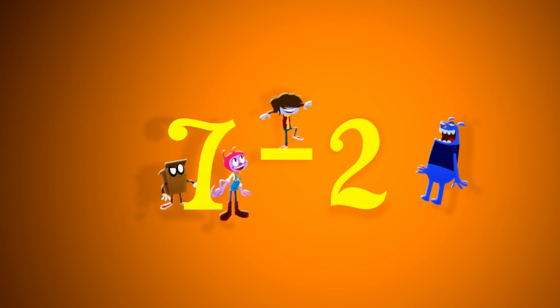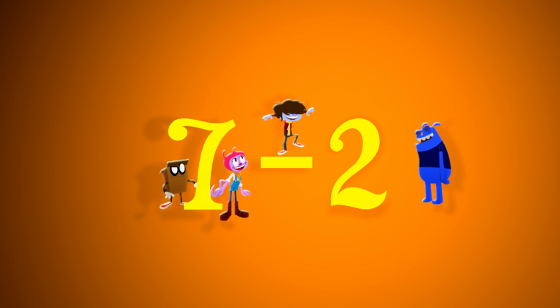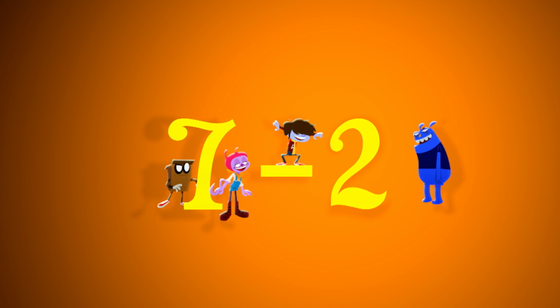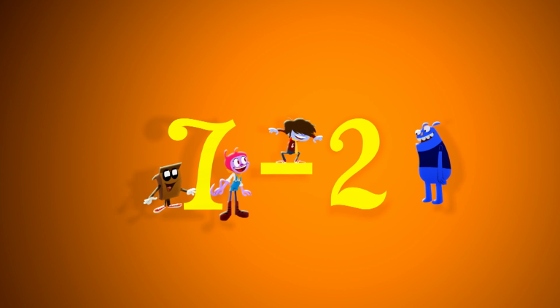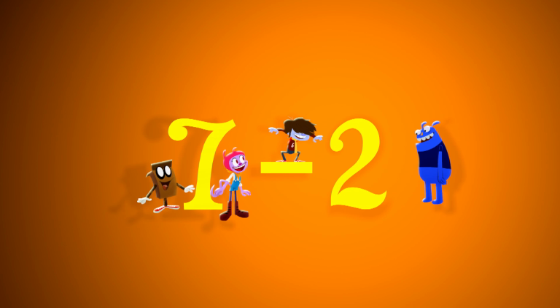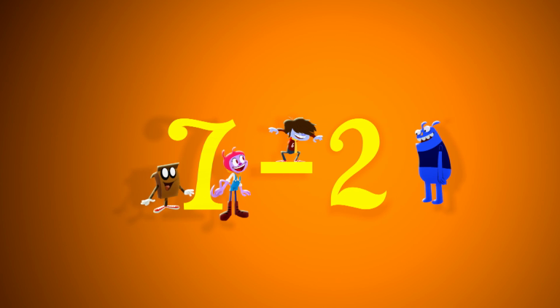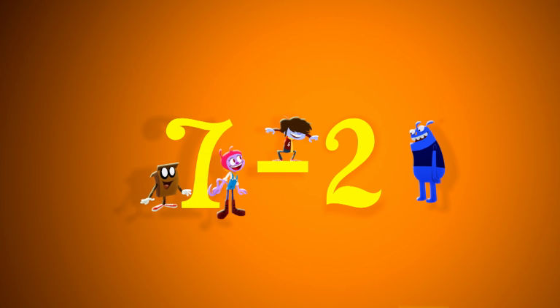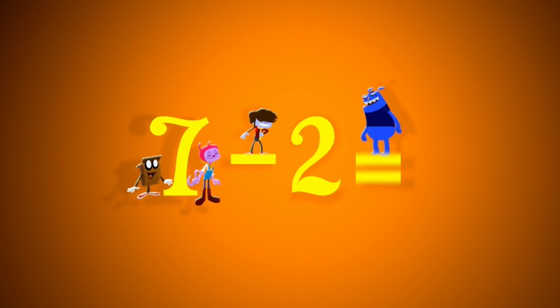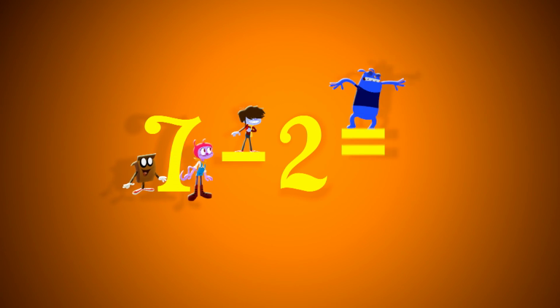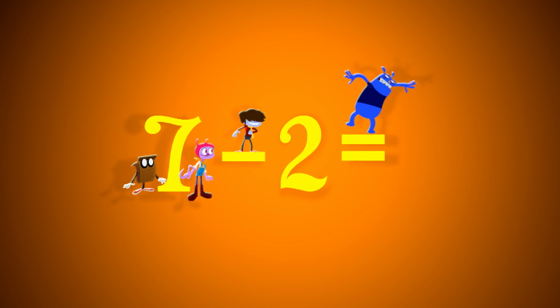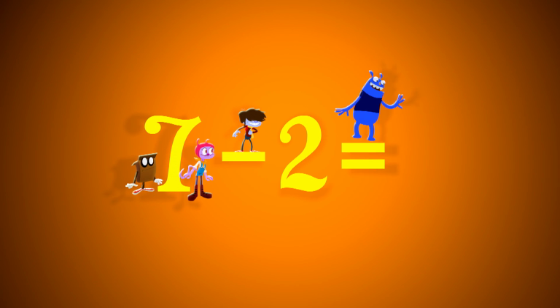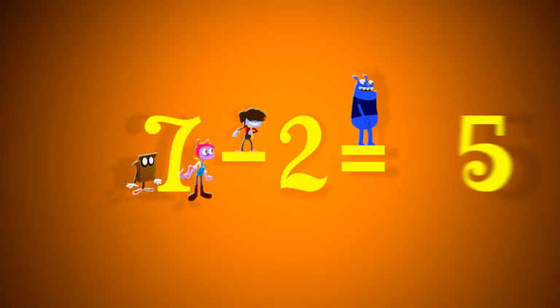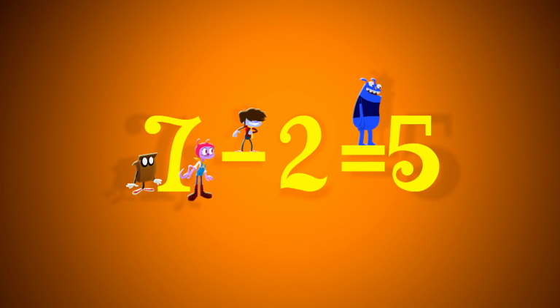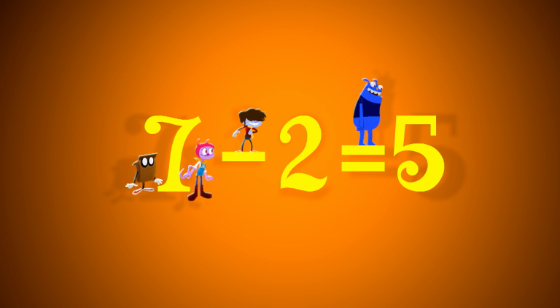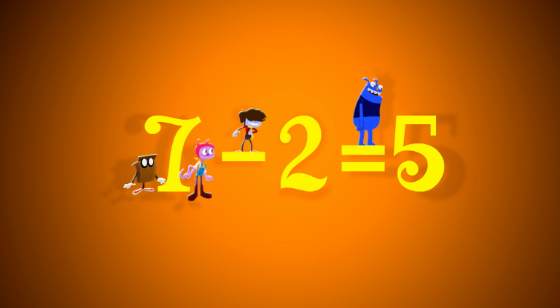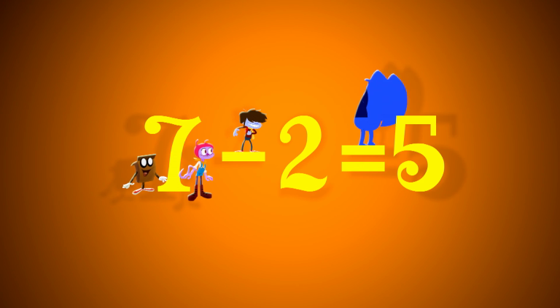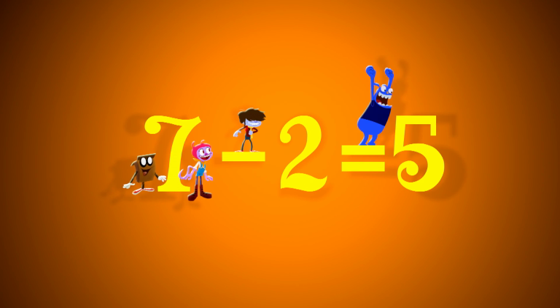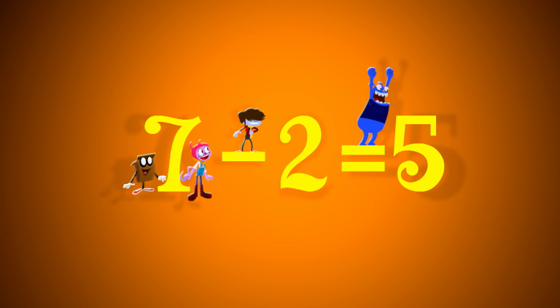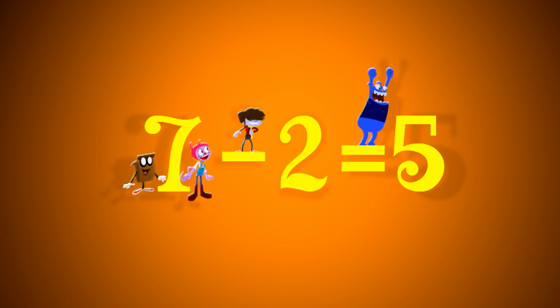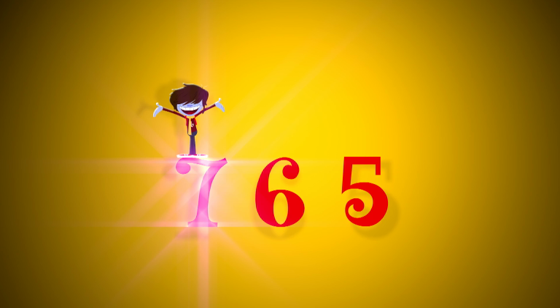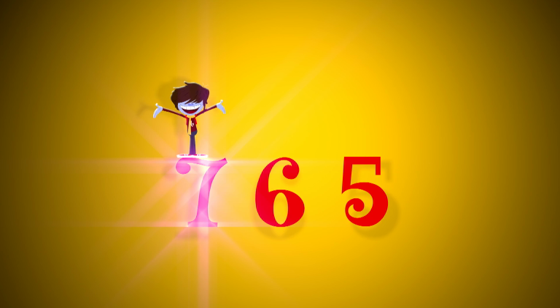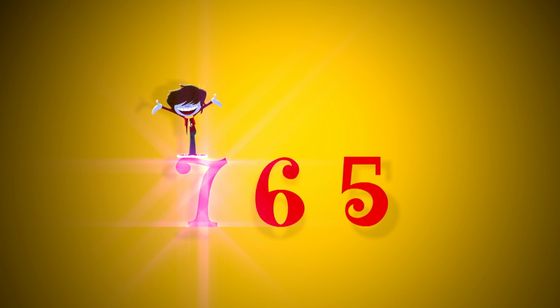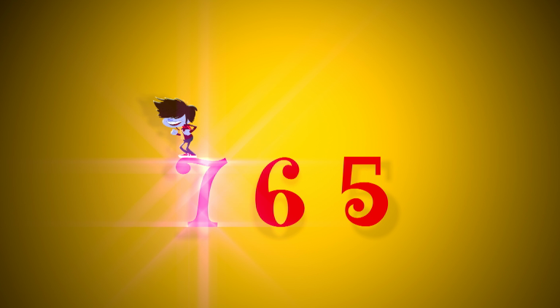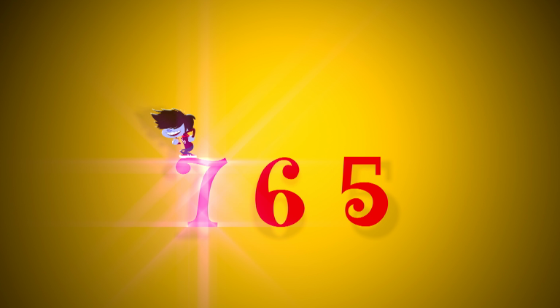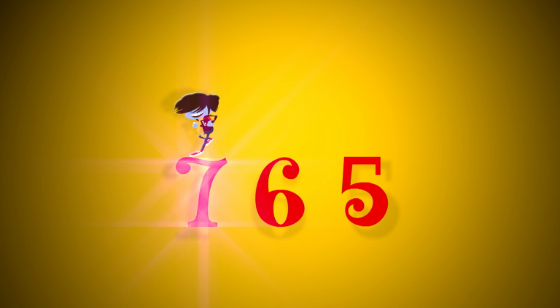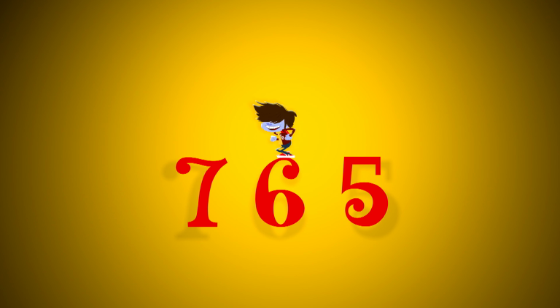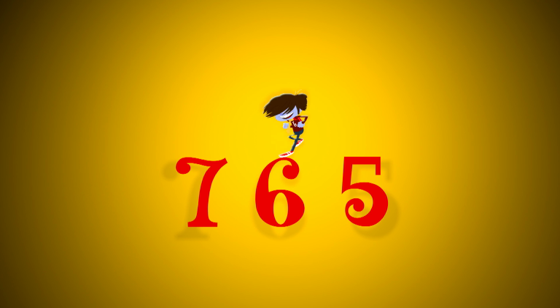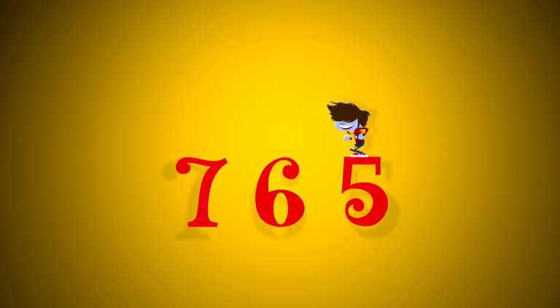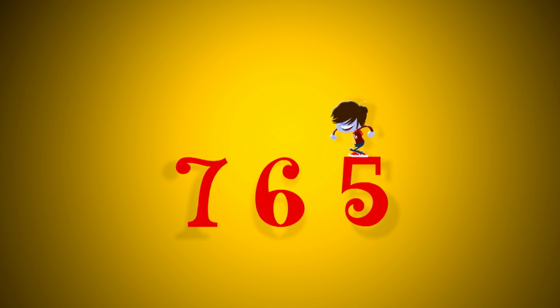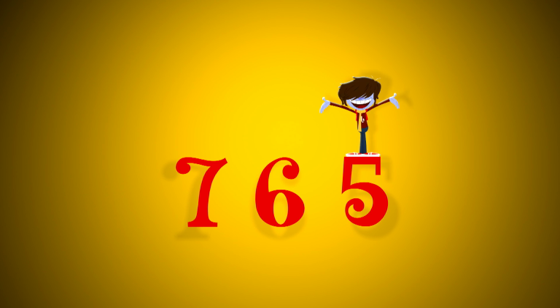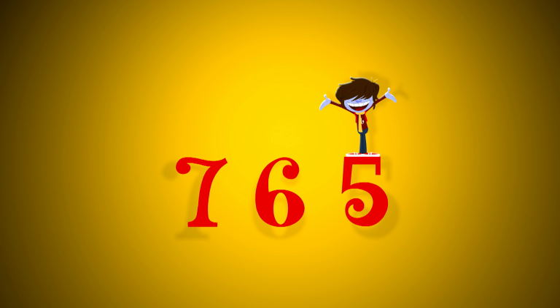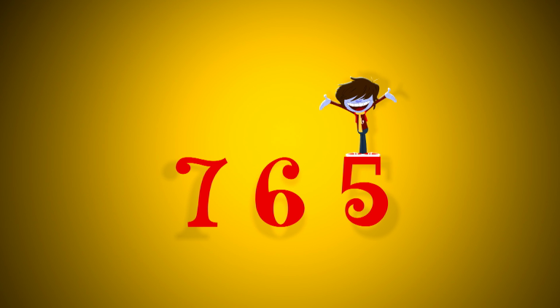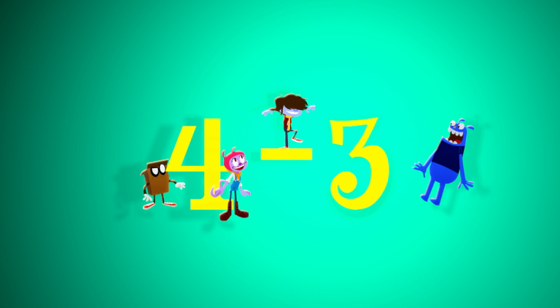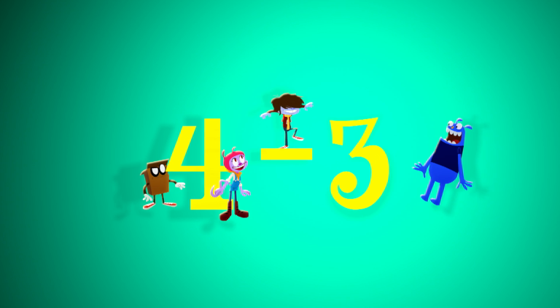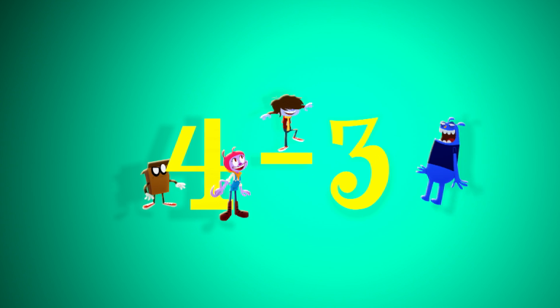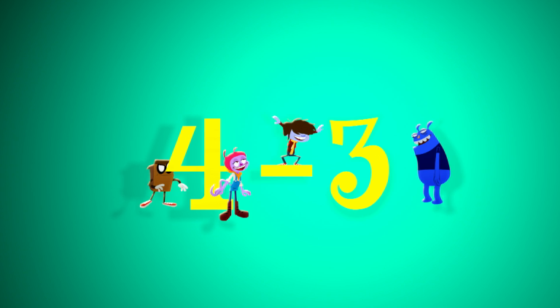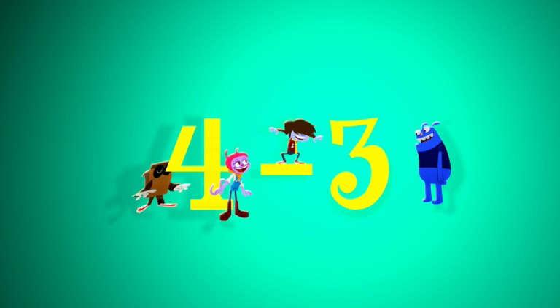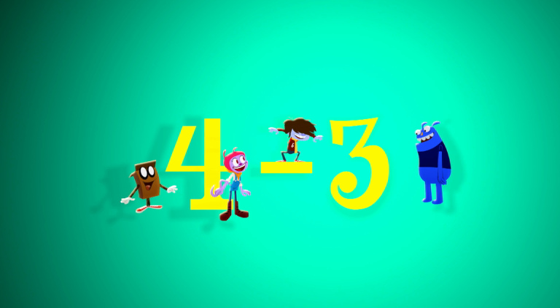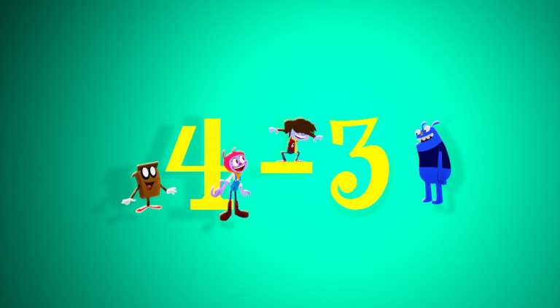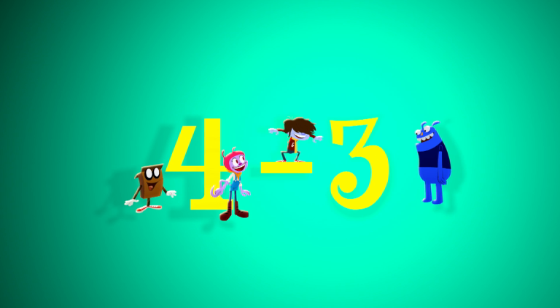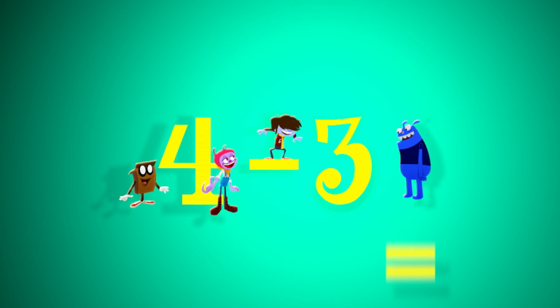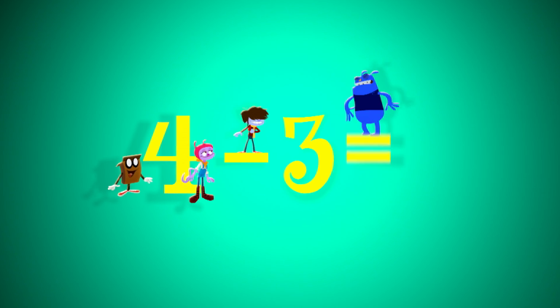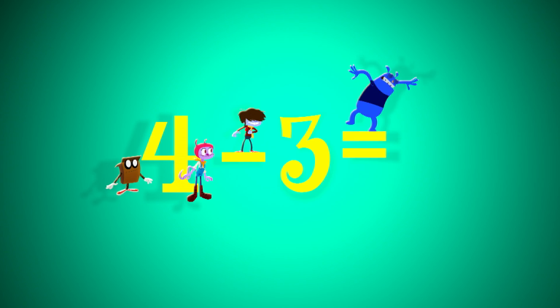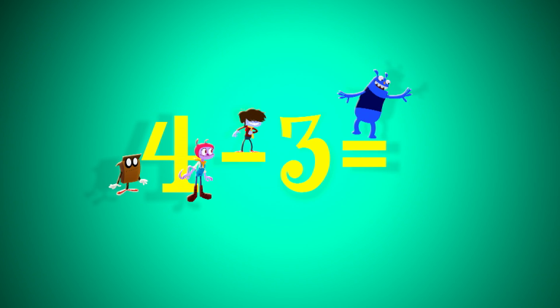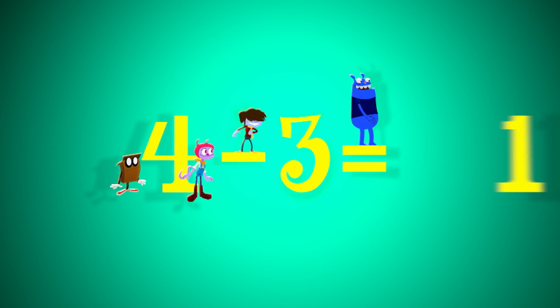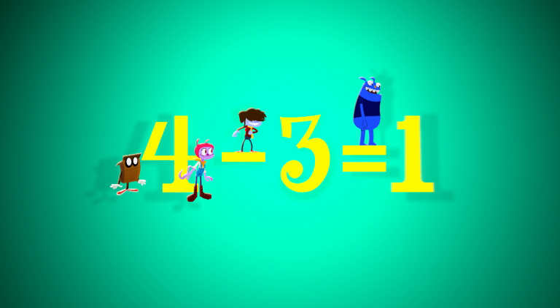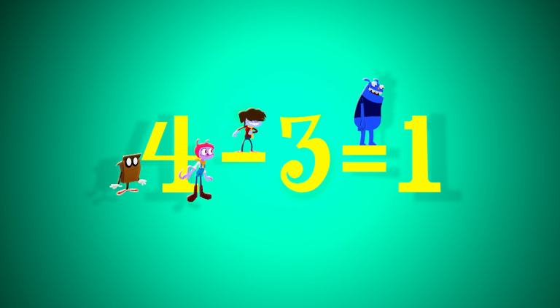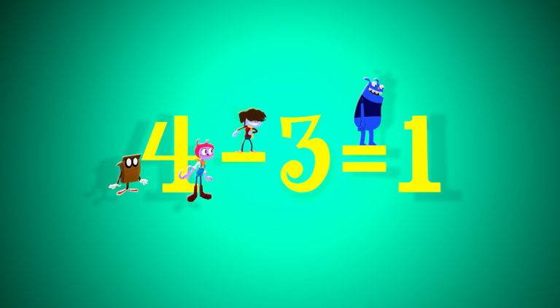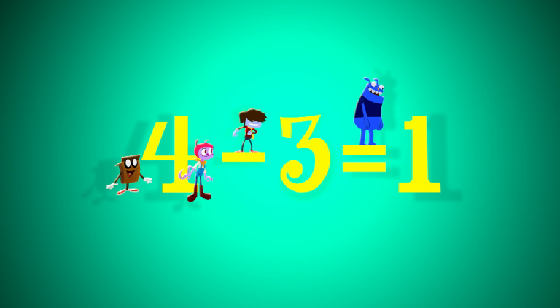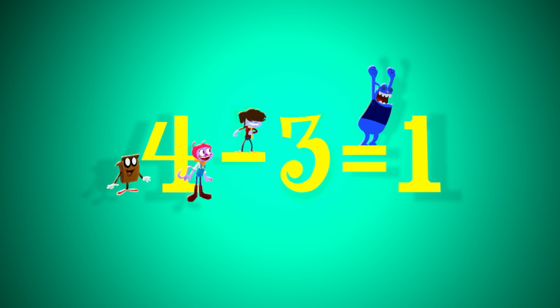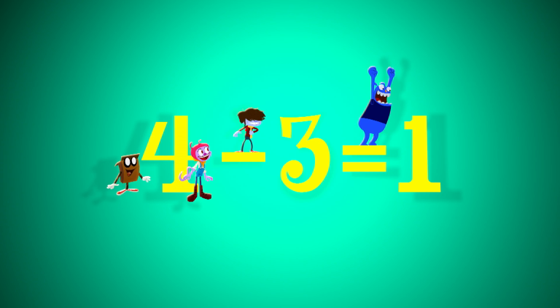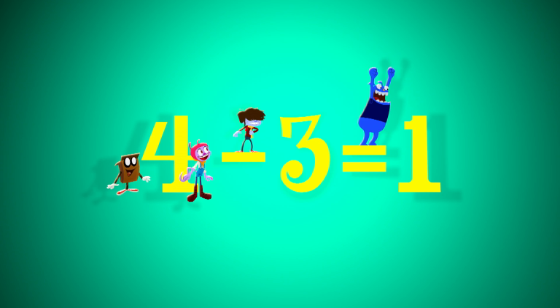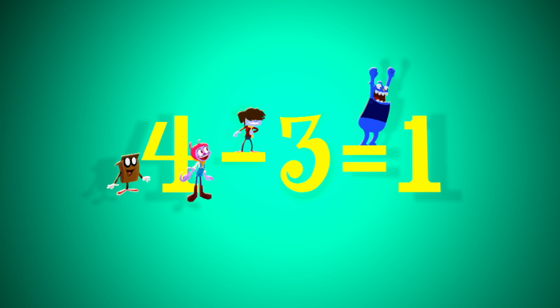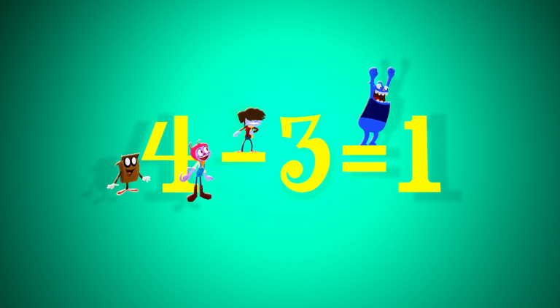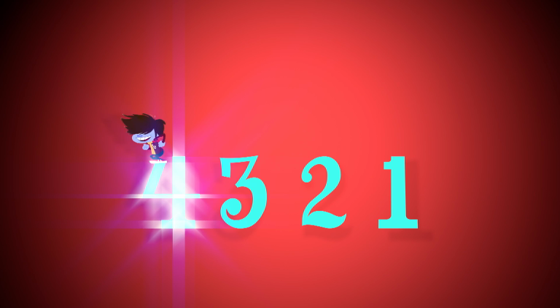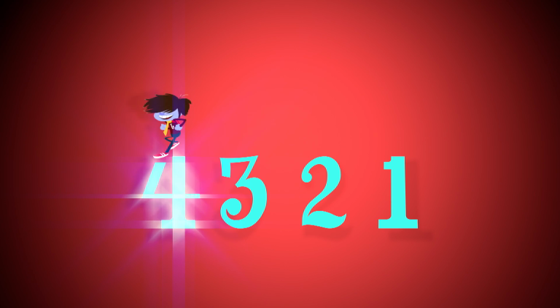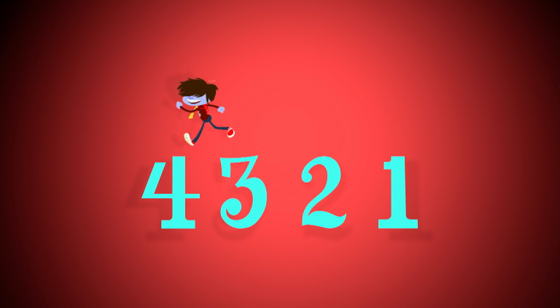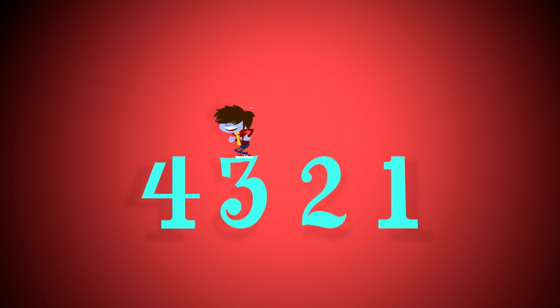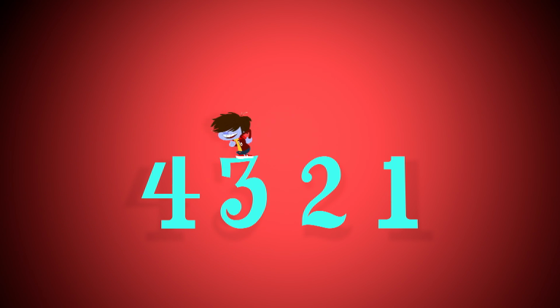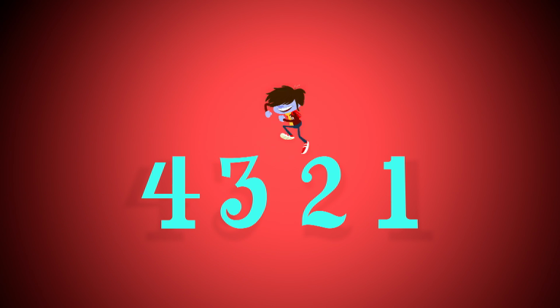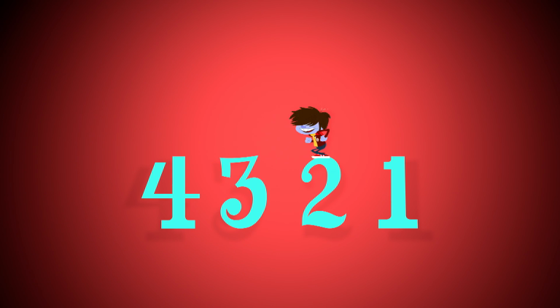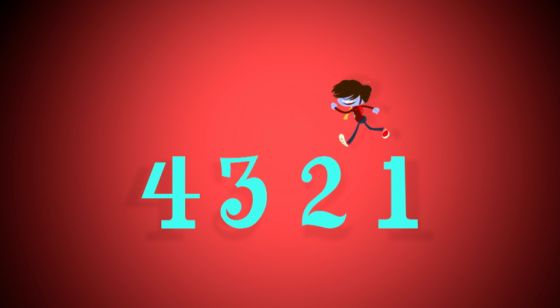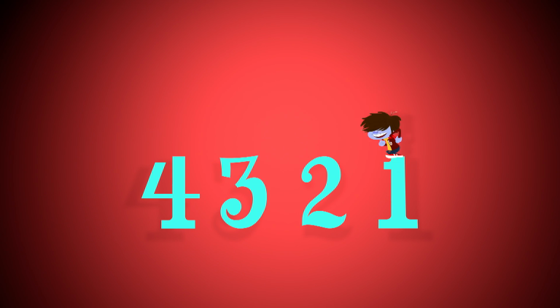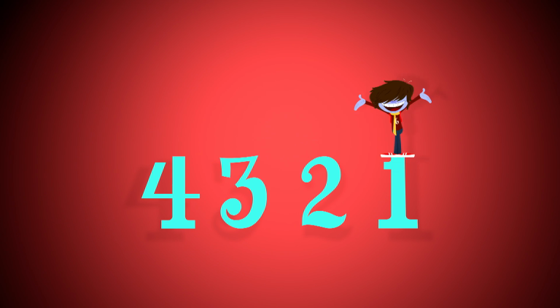7 minus 2 equals 5 — start at 7: 6, 5. 4 minus 3 equals 1 — start at 4: 3, 2, 1.